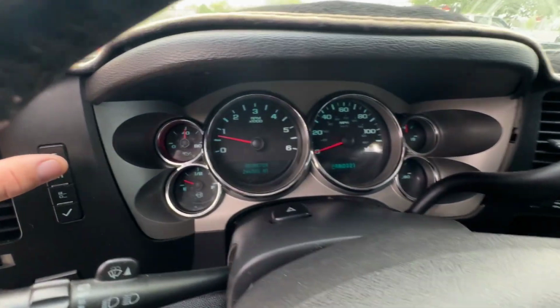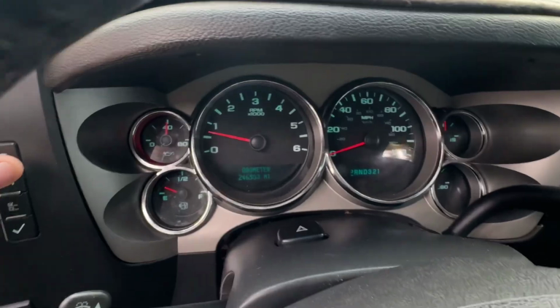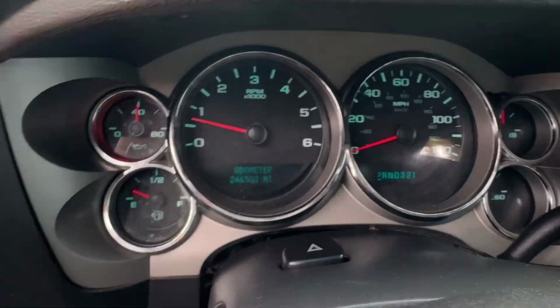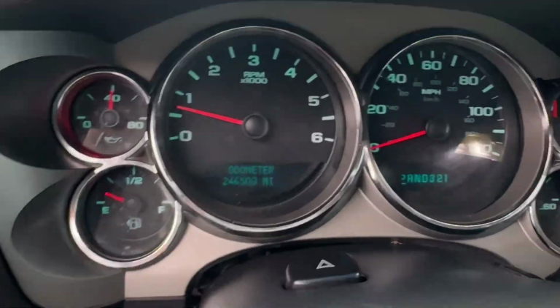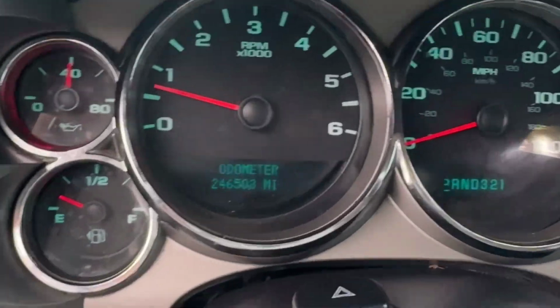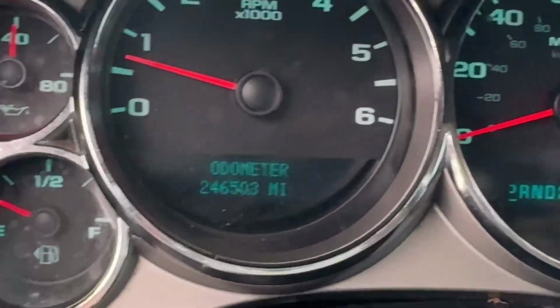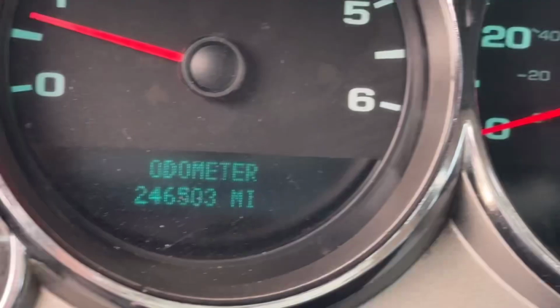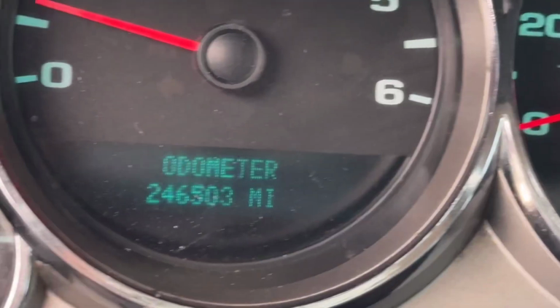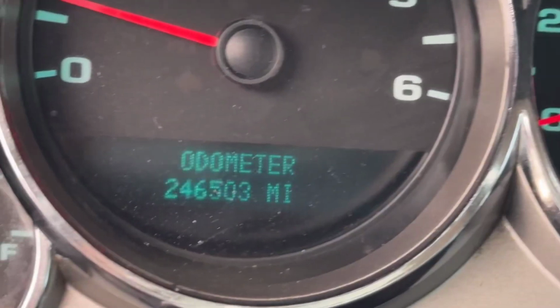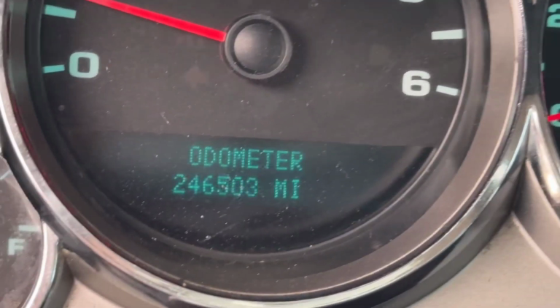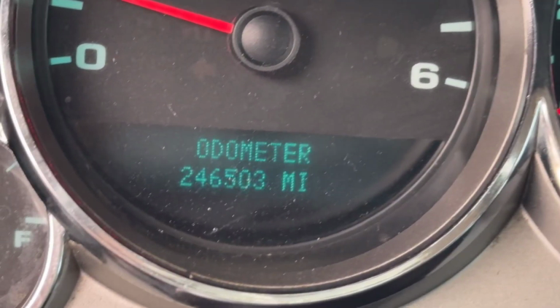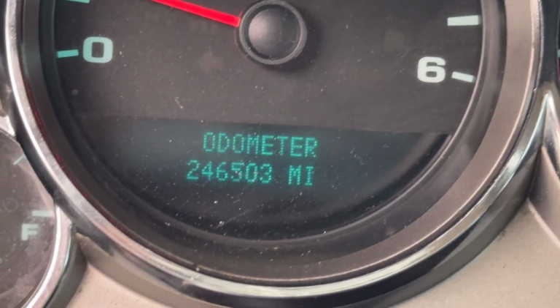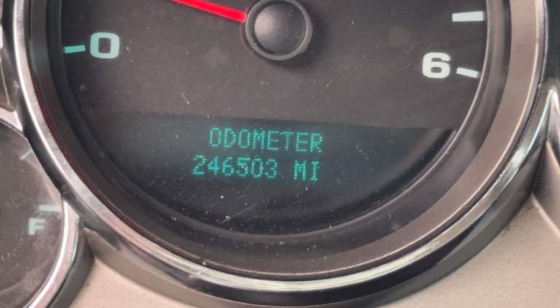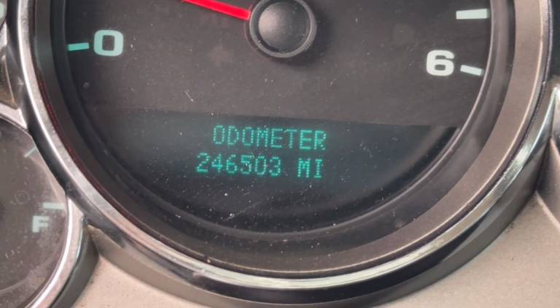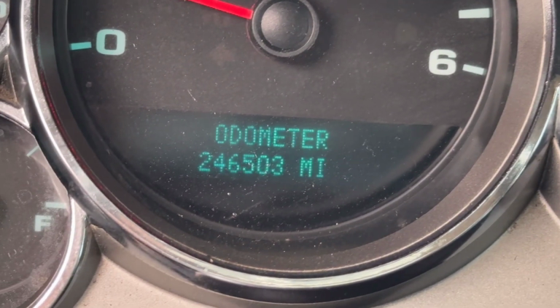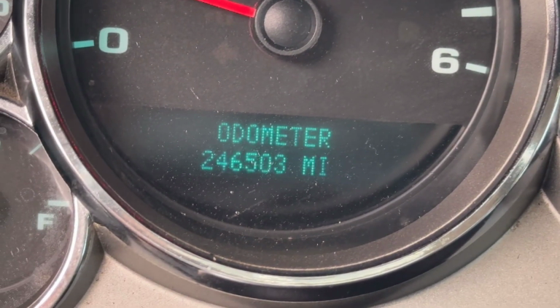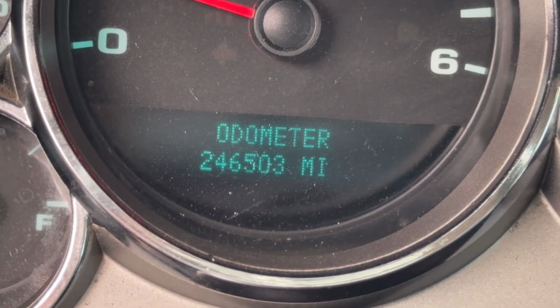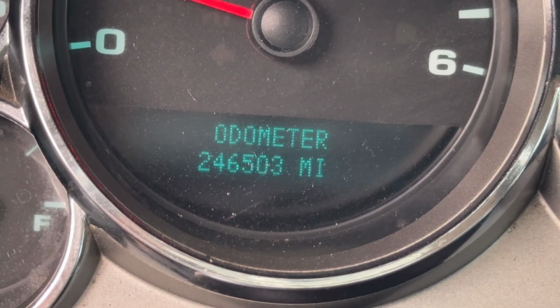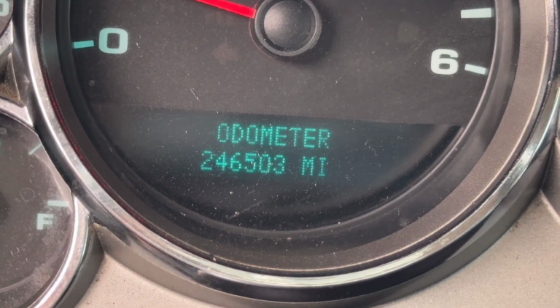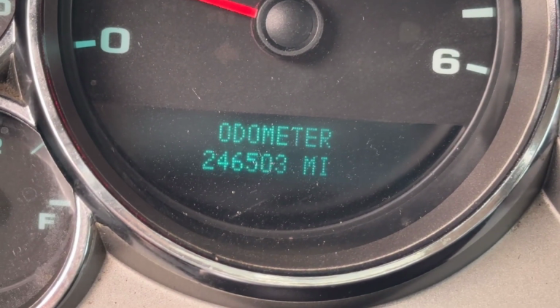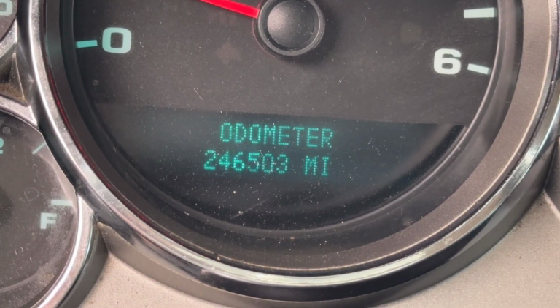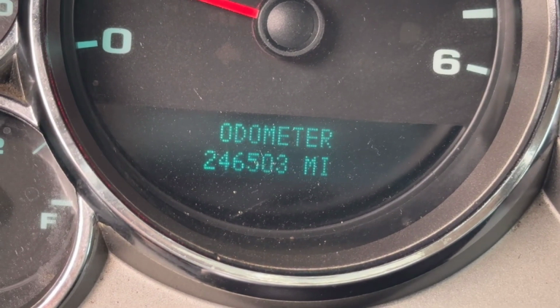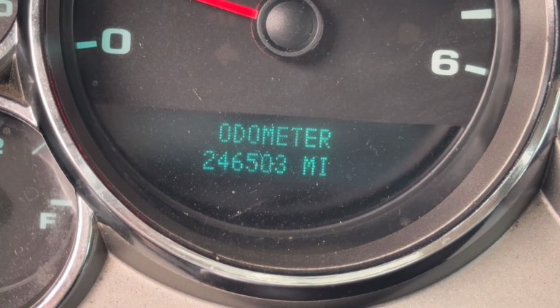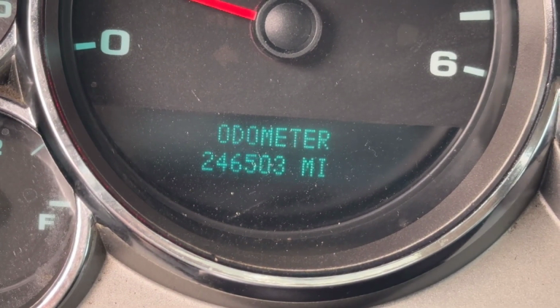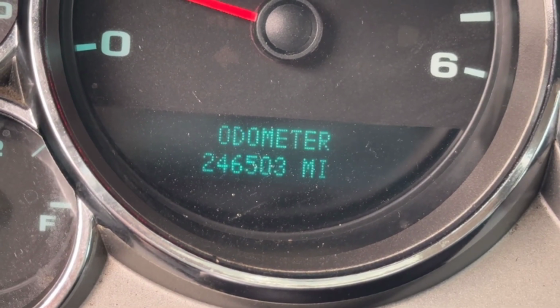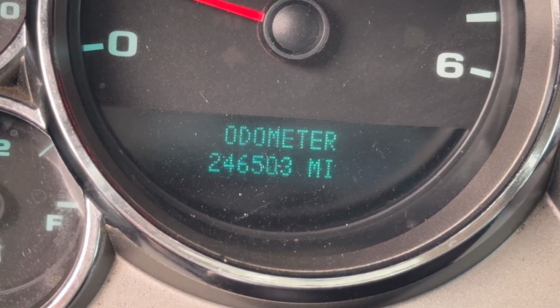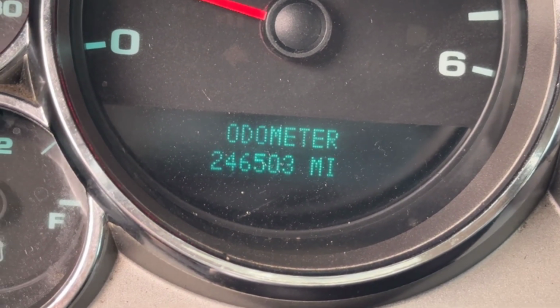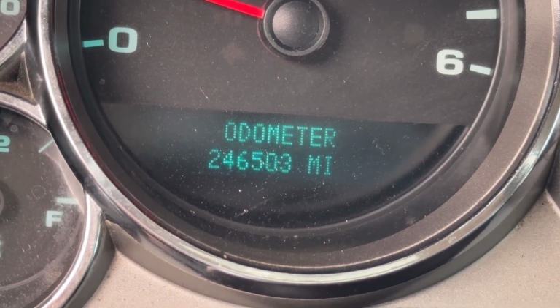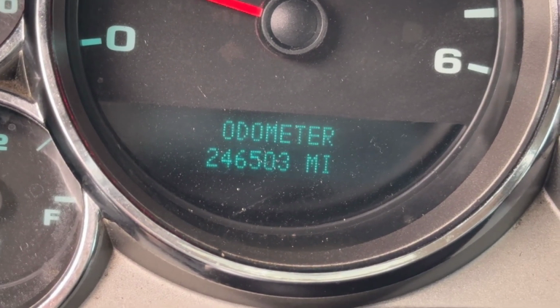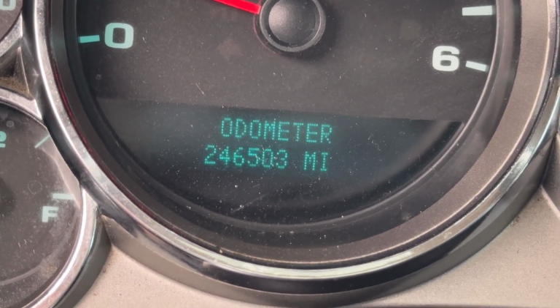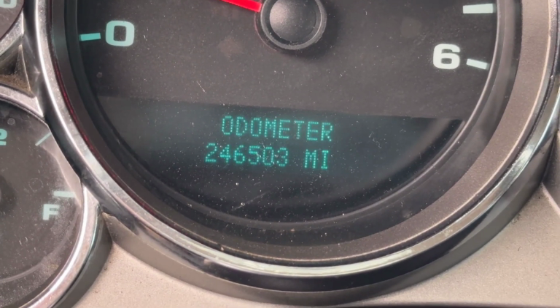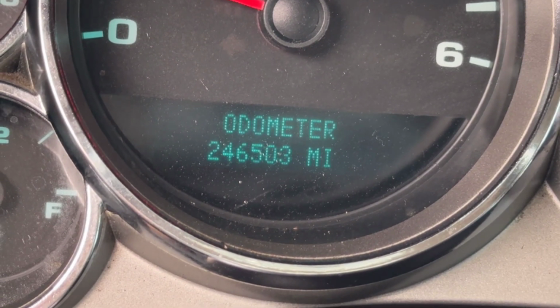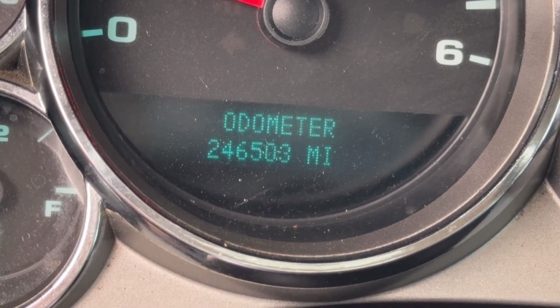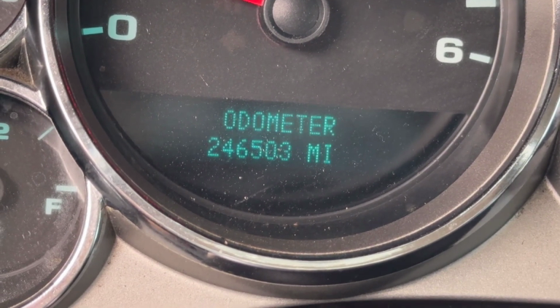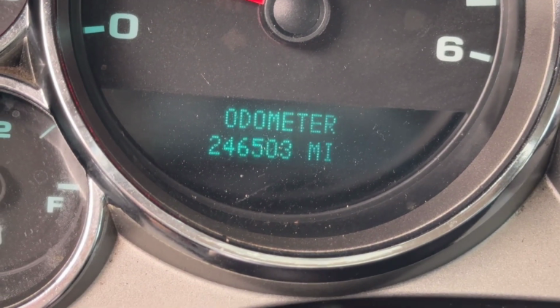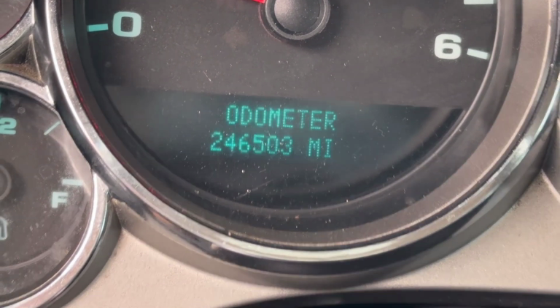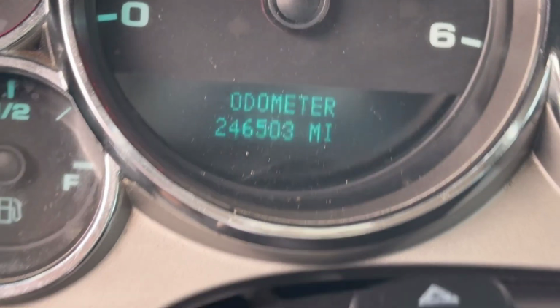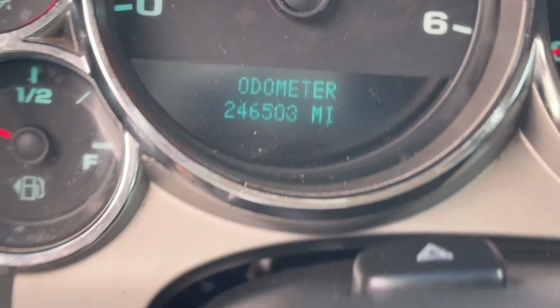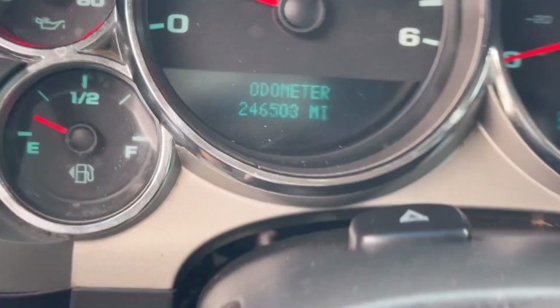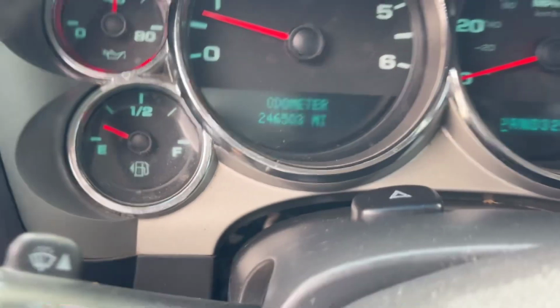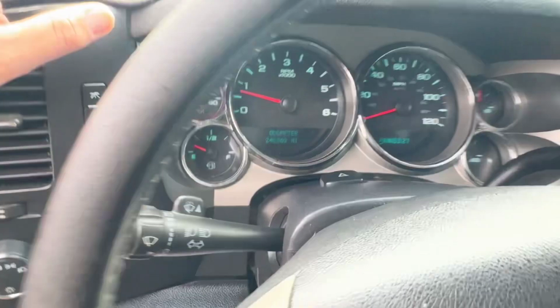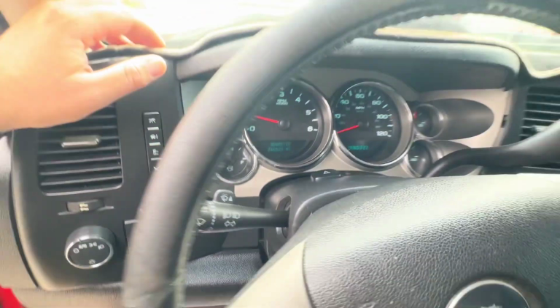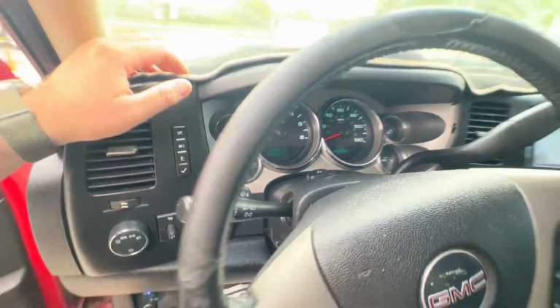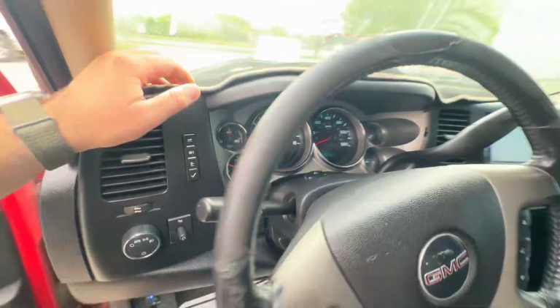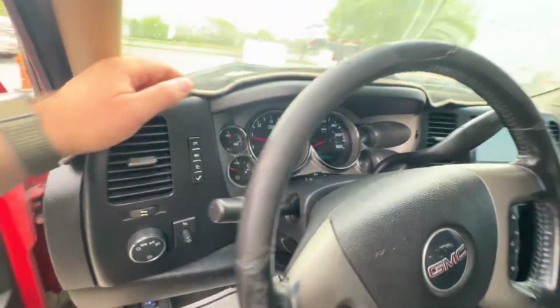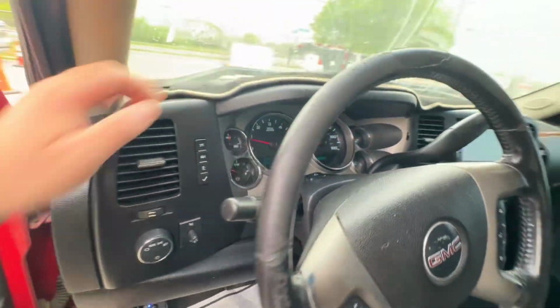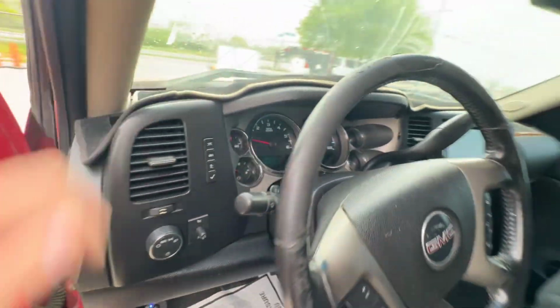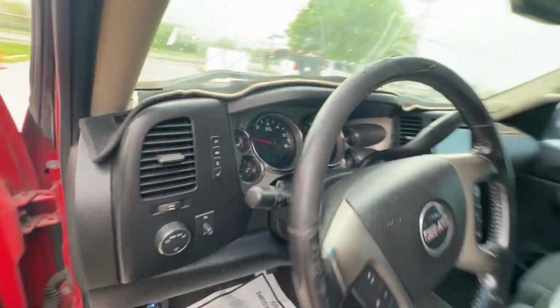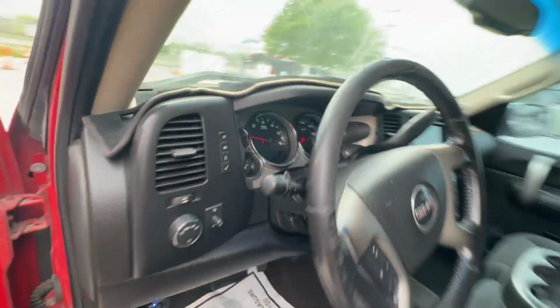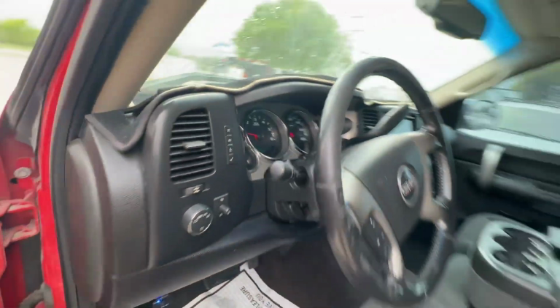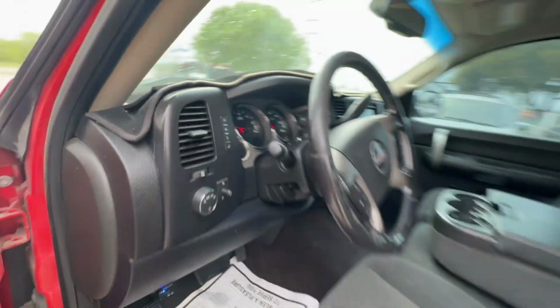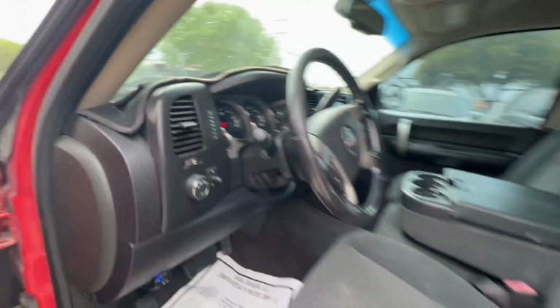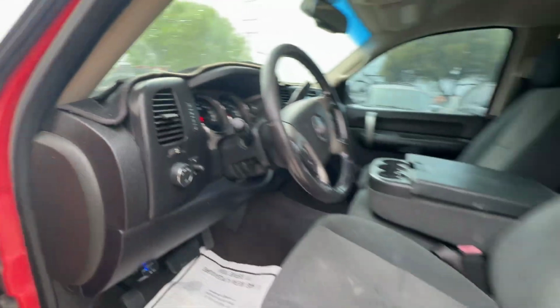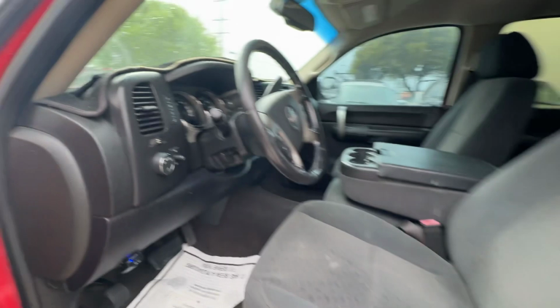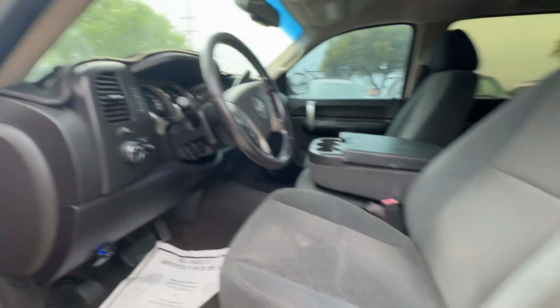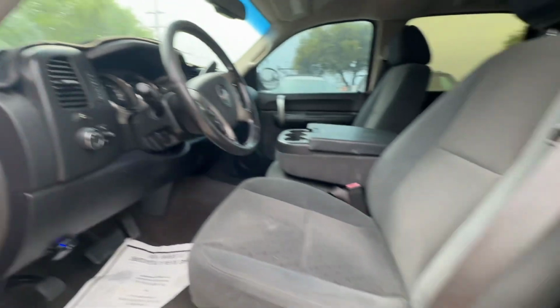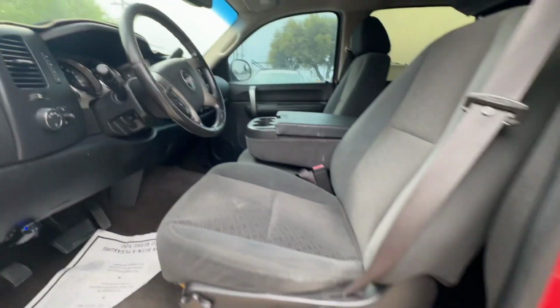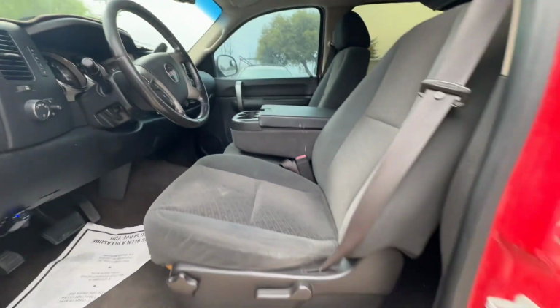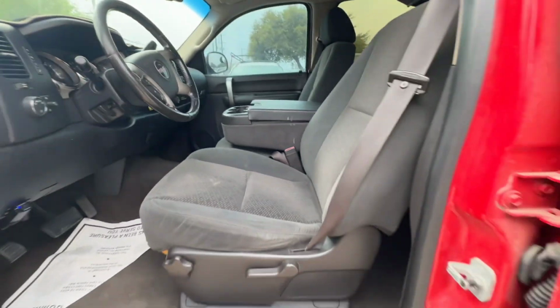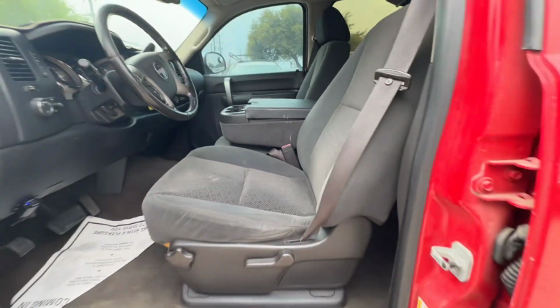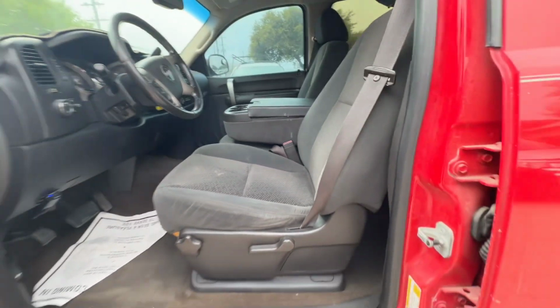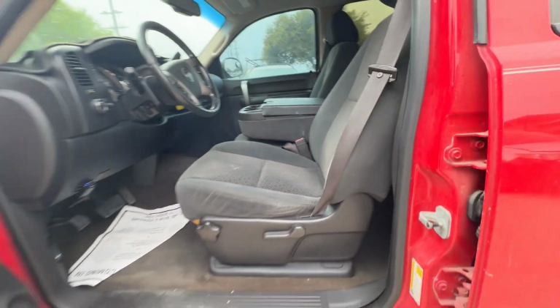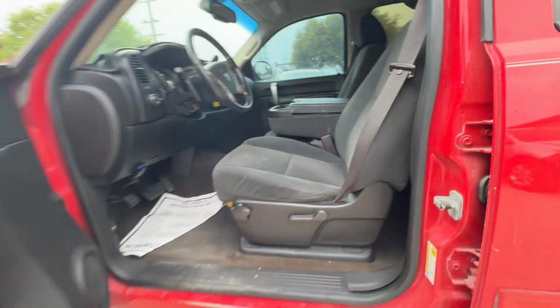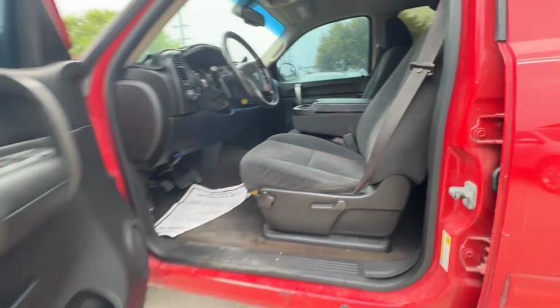On your mileage, you have 246,503. There's also an intake.